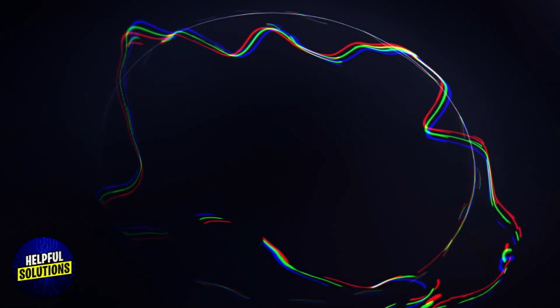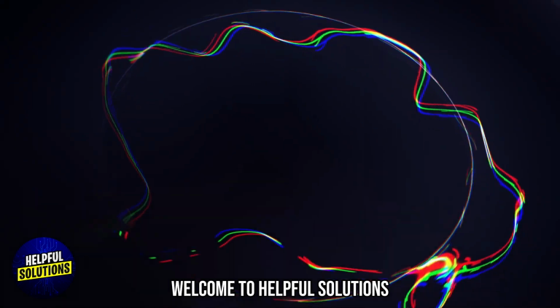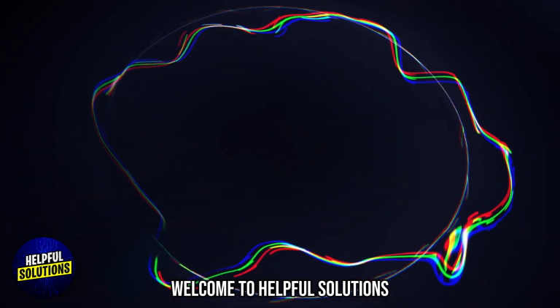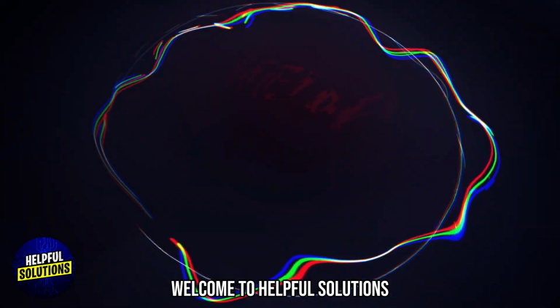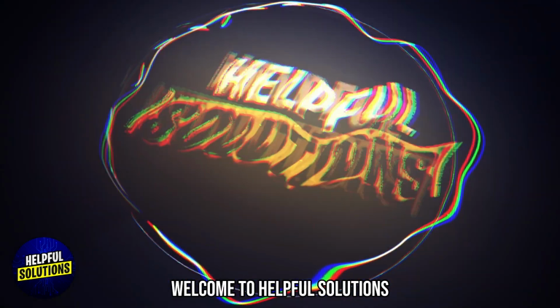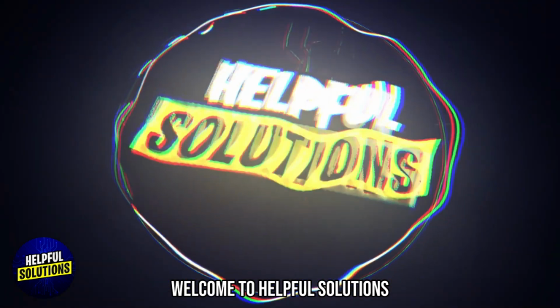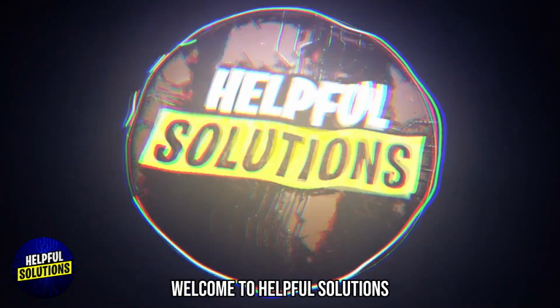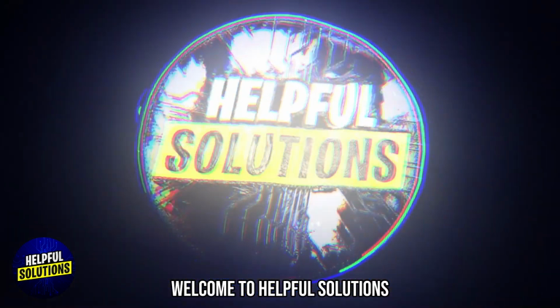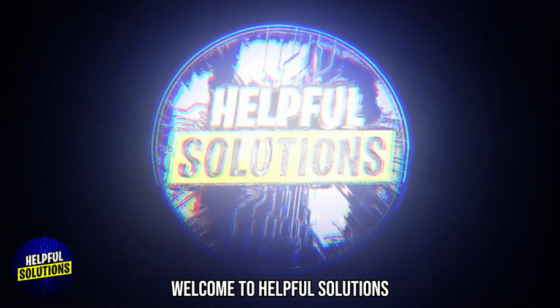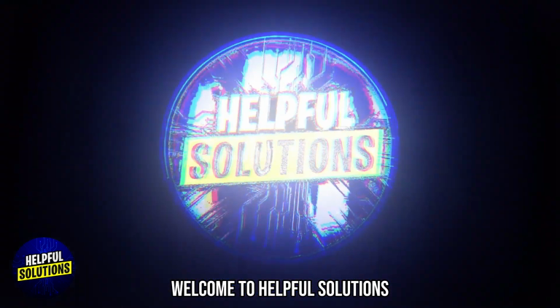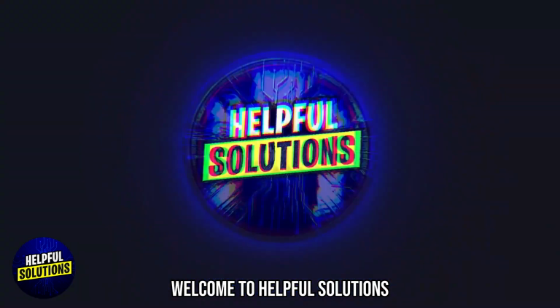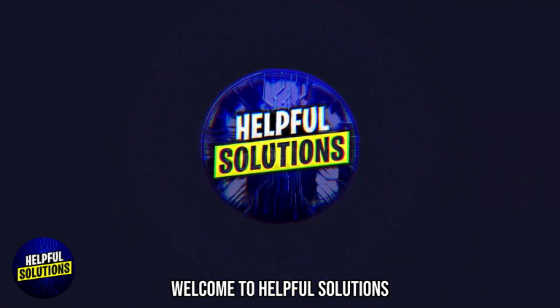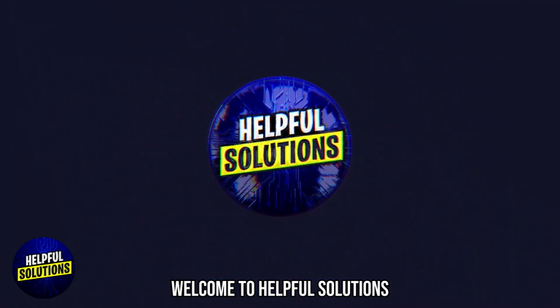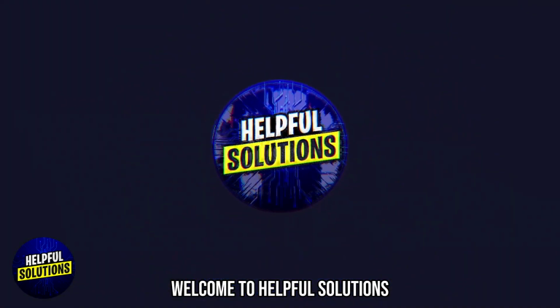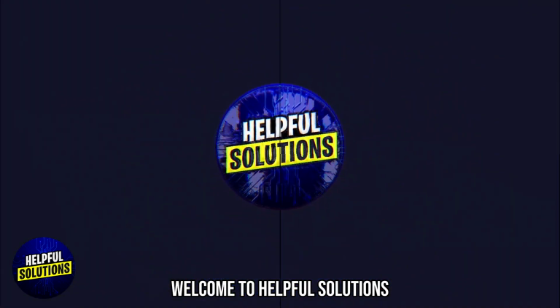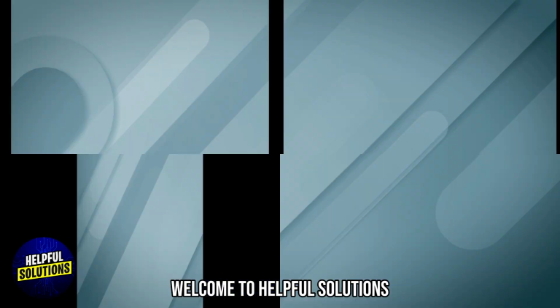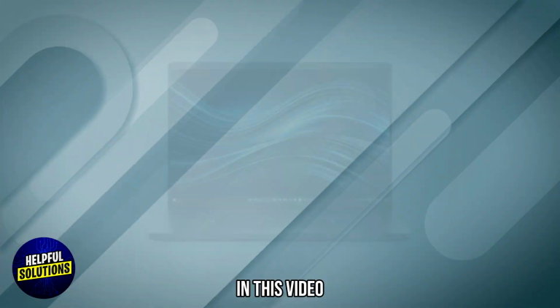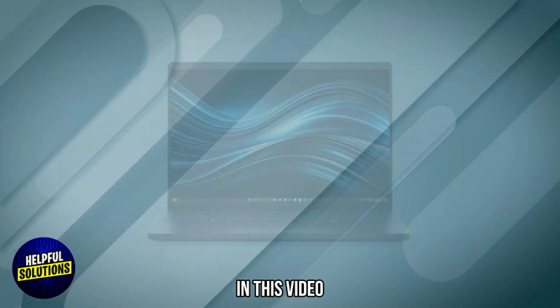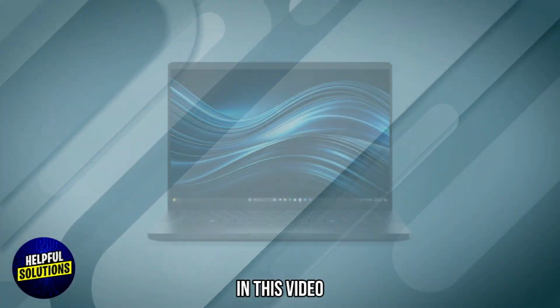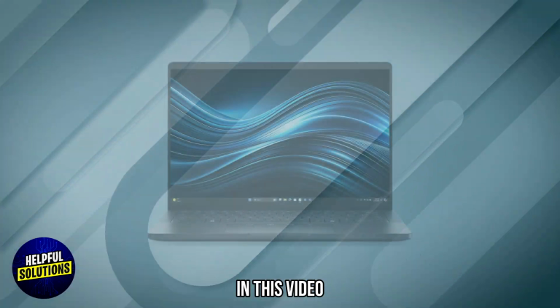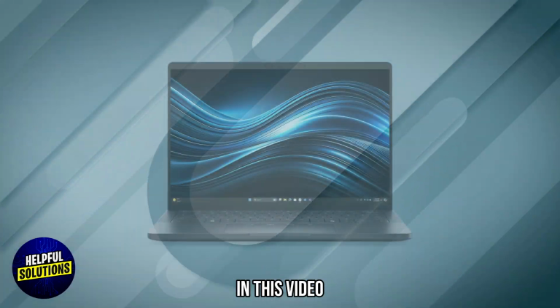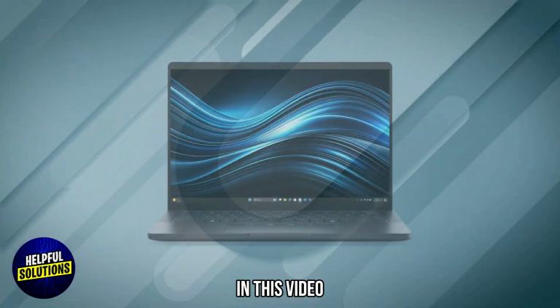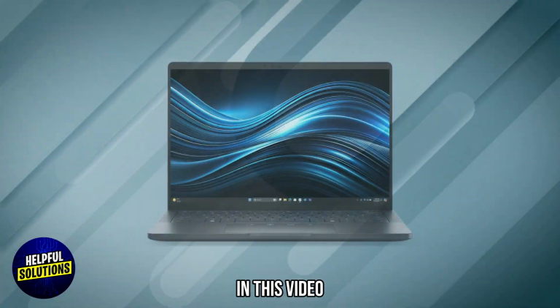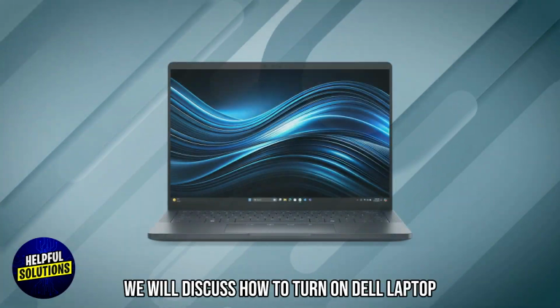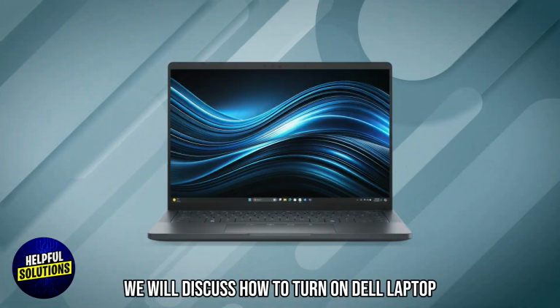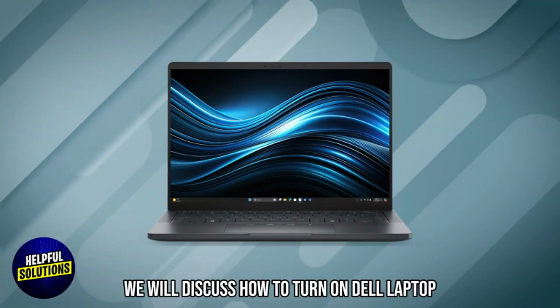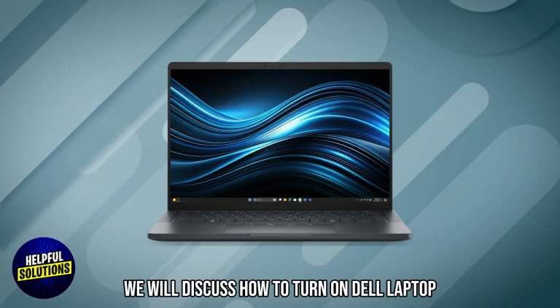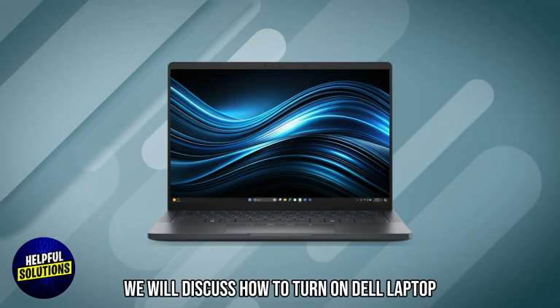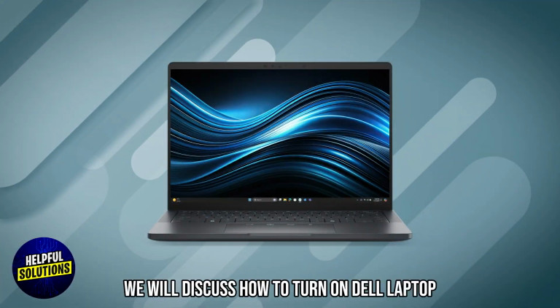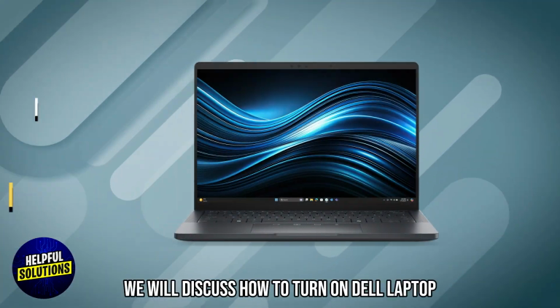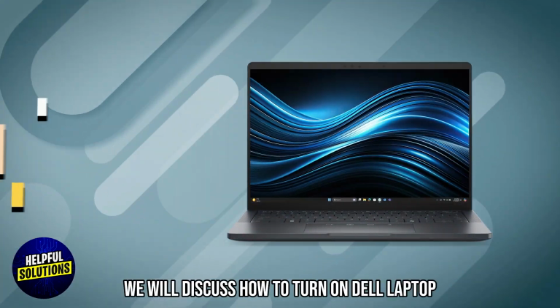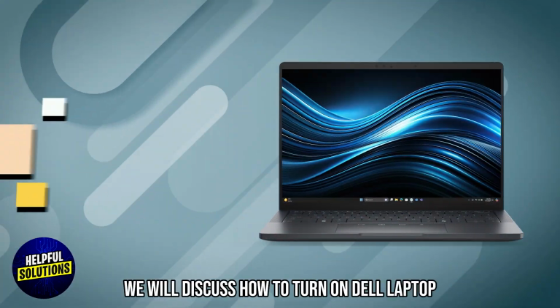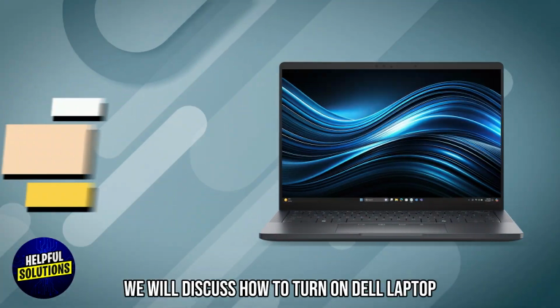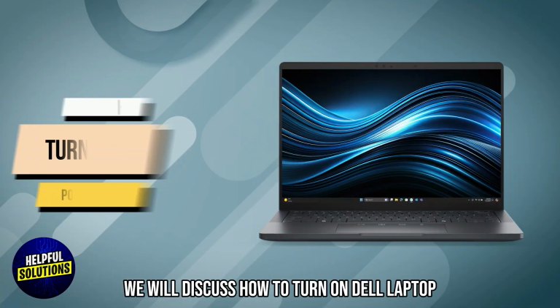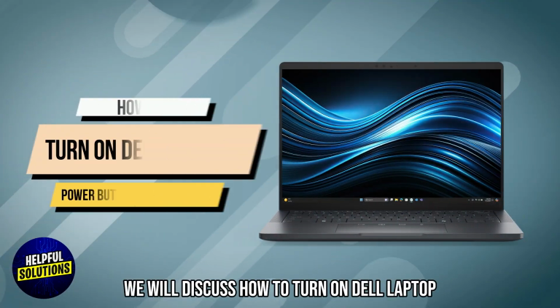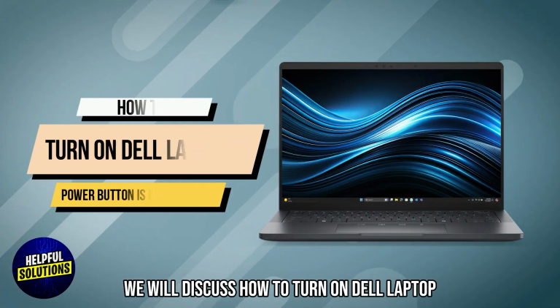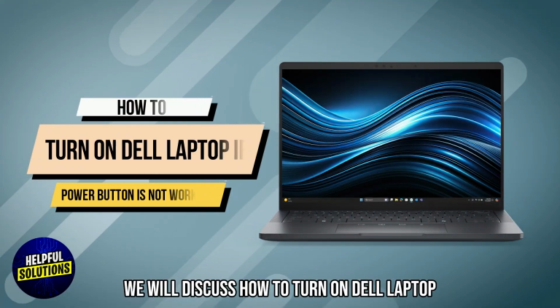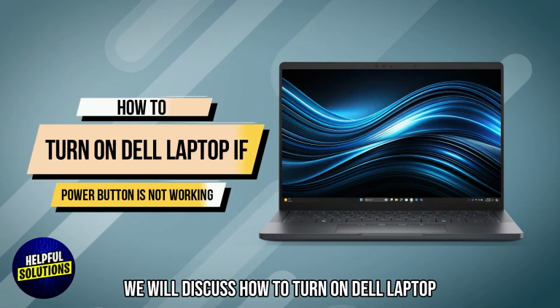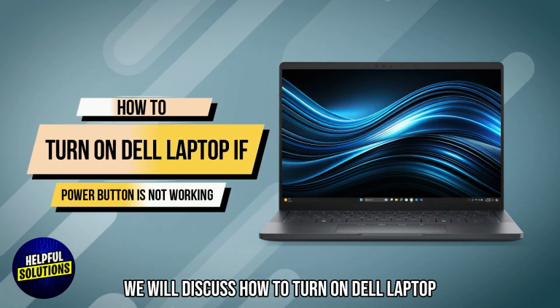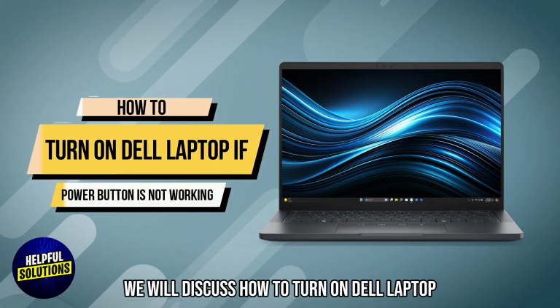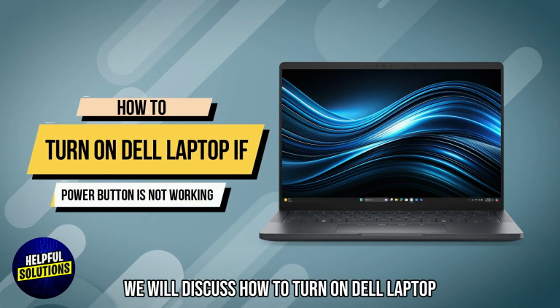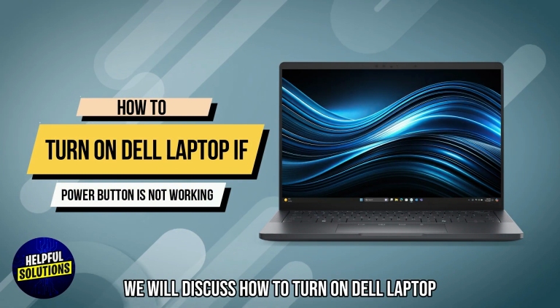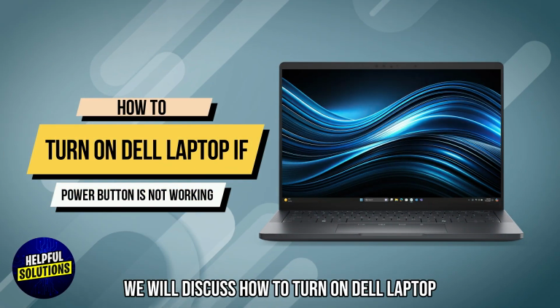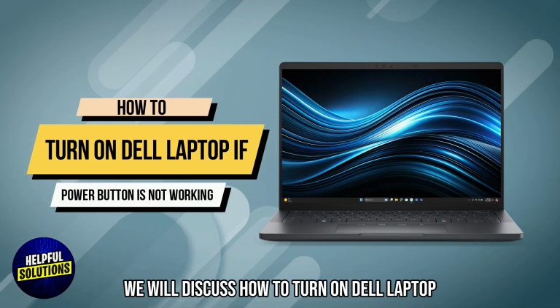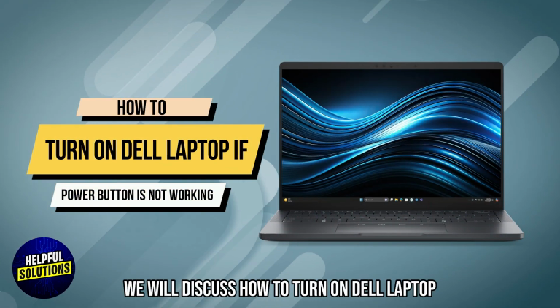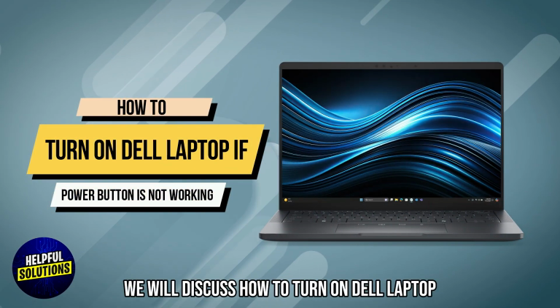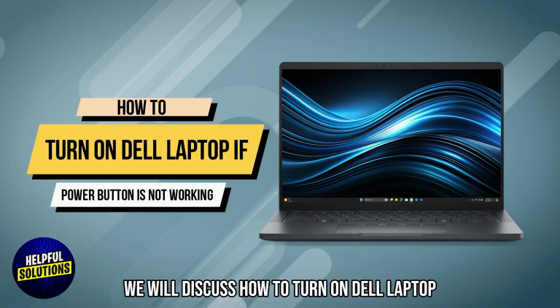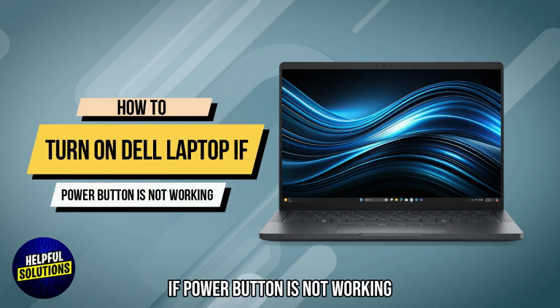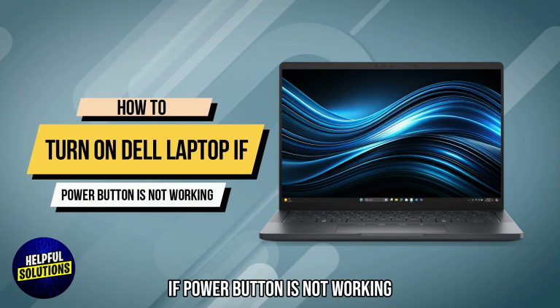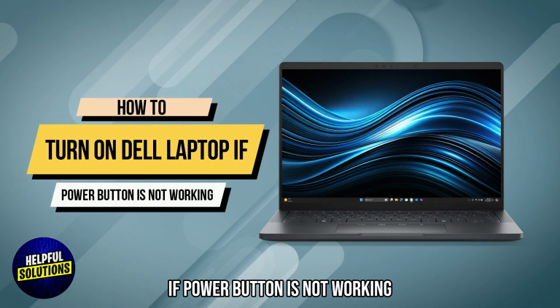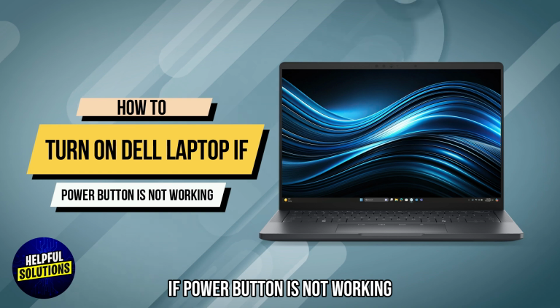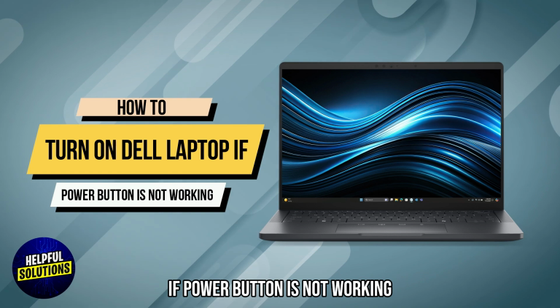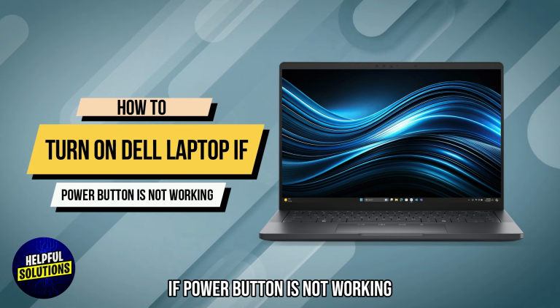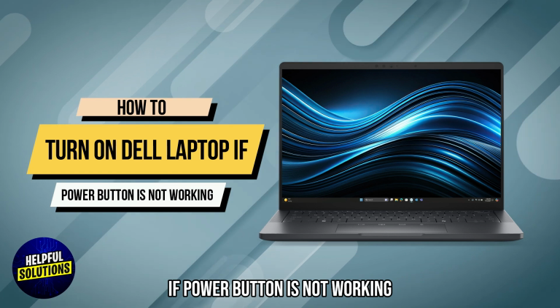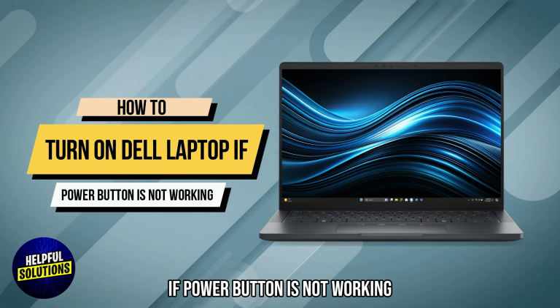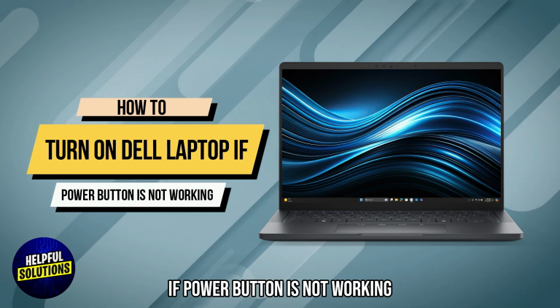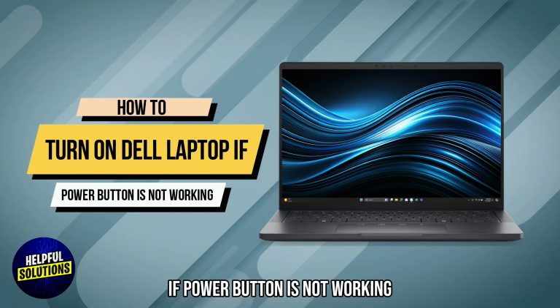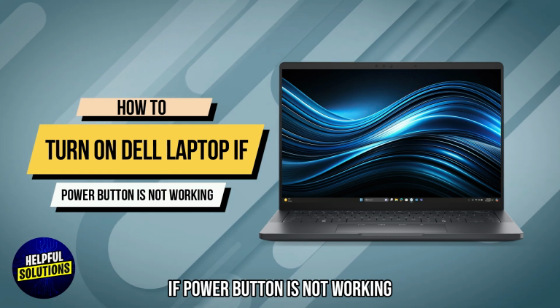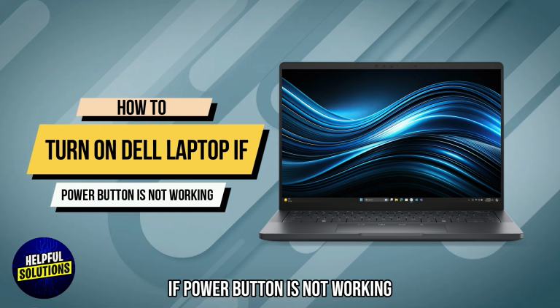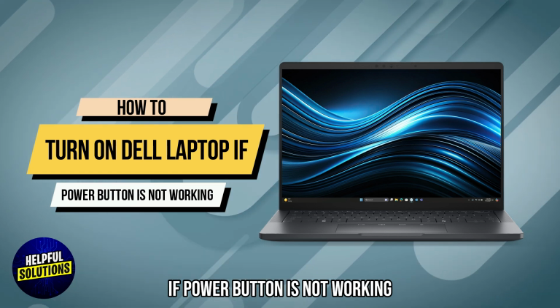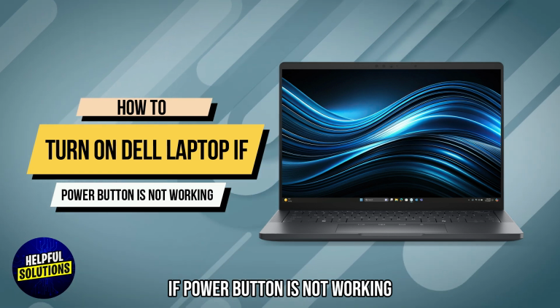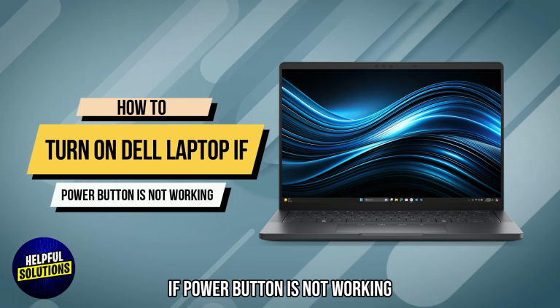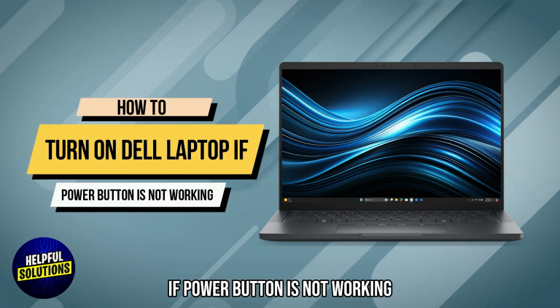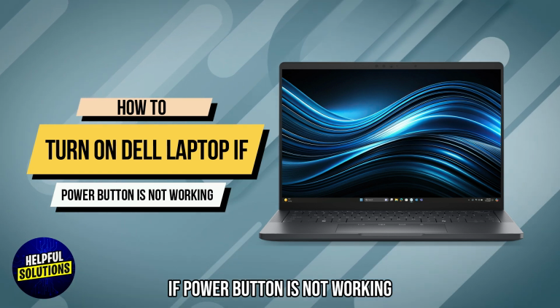Welcome to Helpful Solutions. In this video we will discuss how to turn on a dead laptop if the power button is not working.